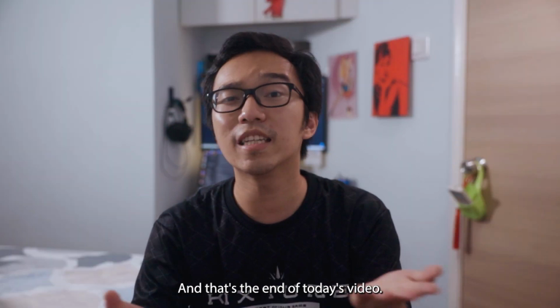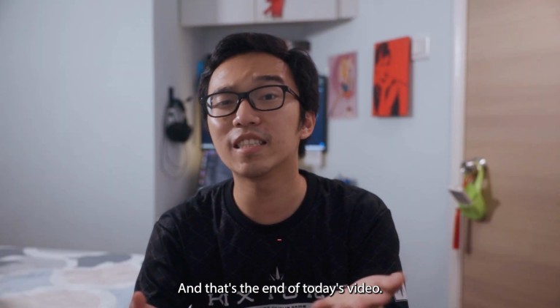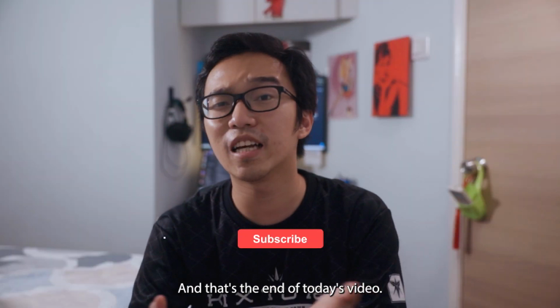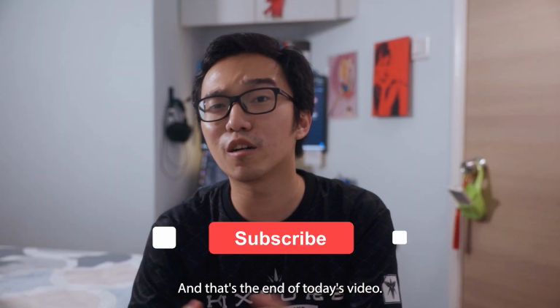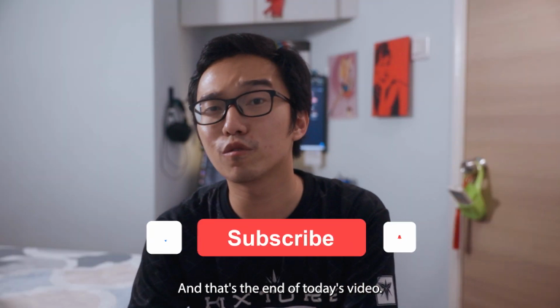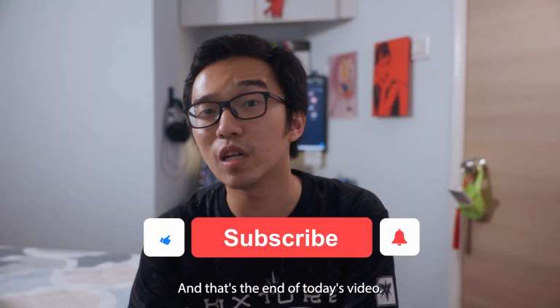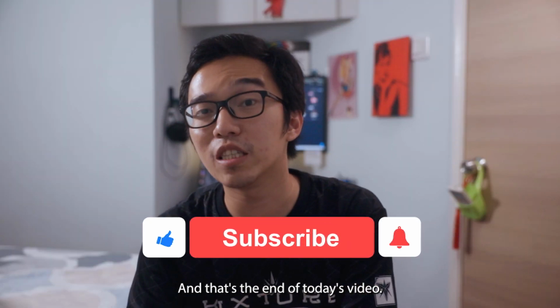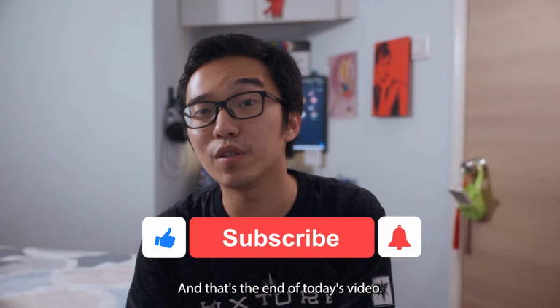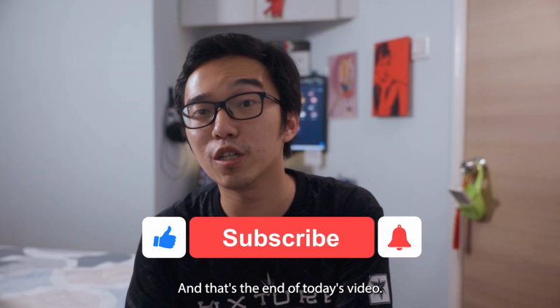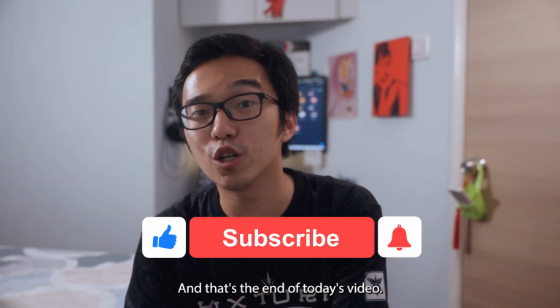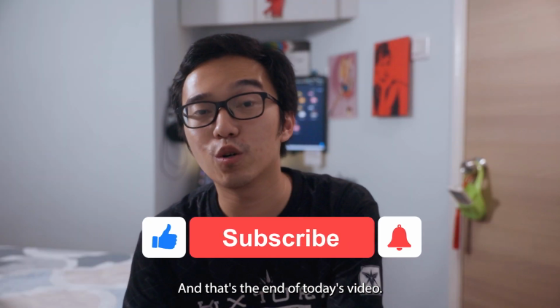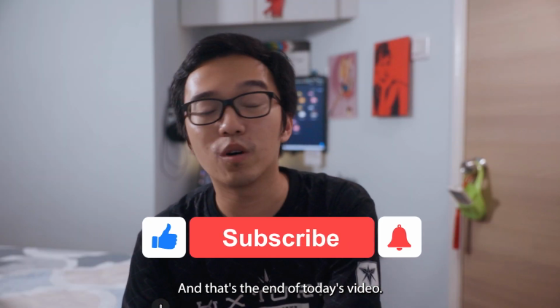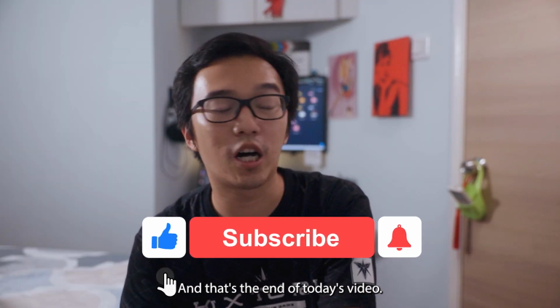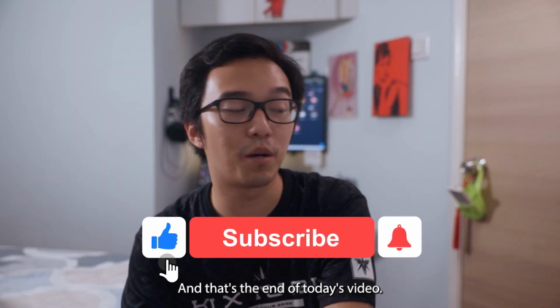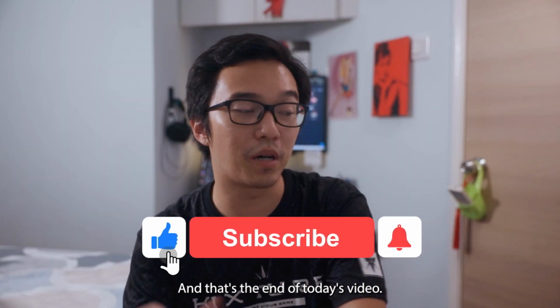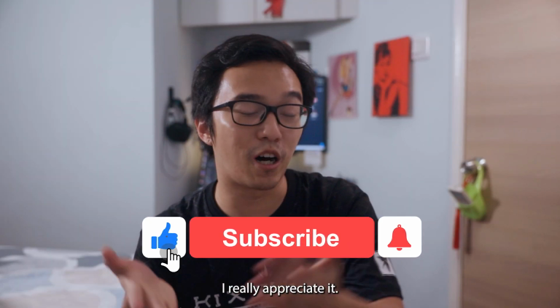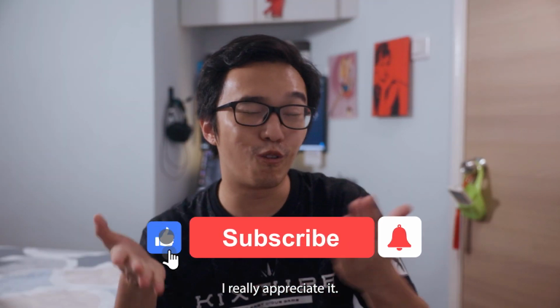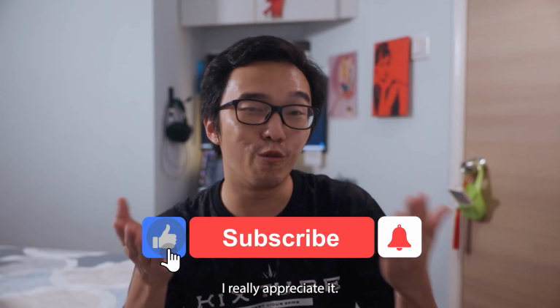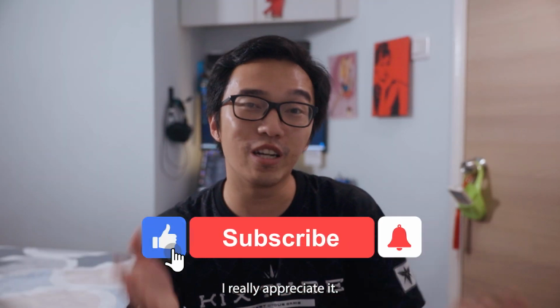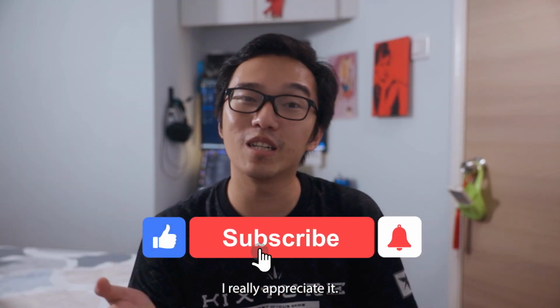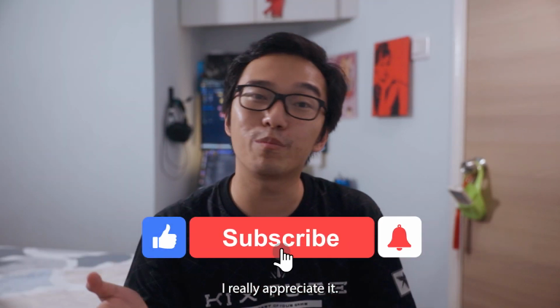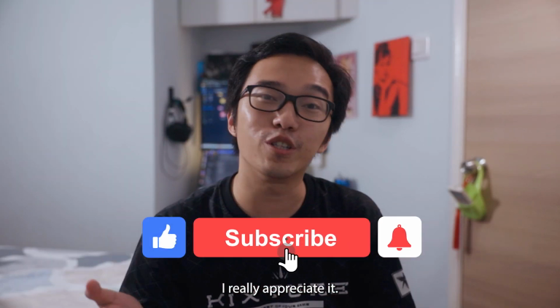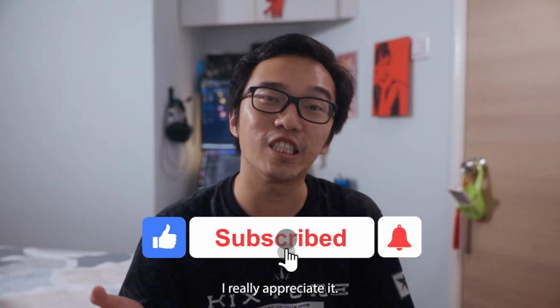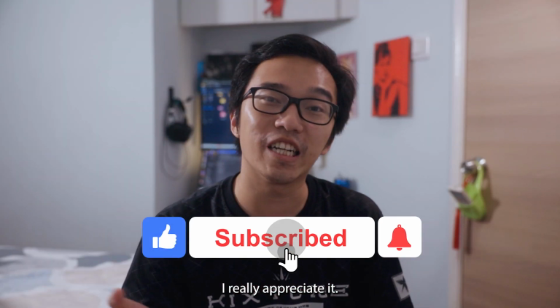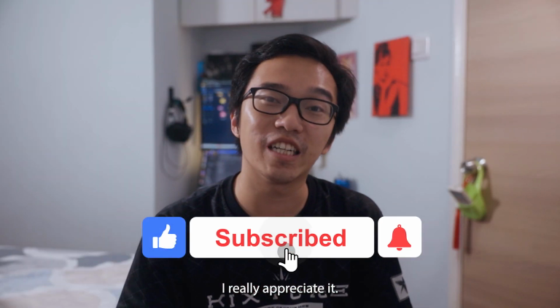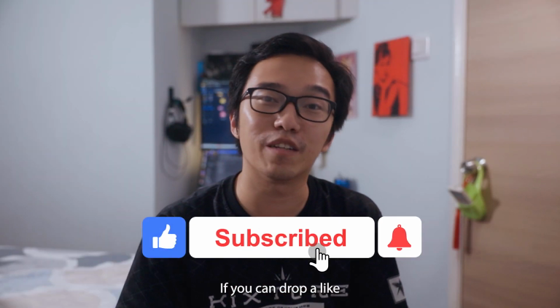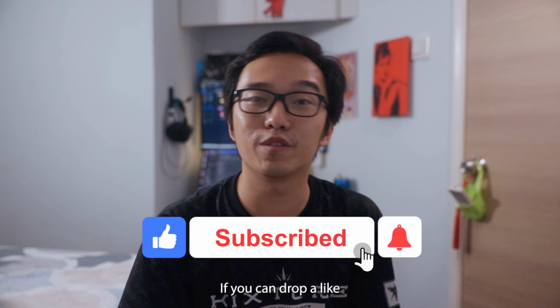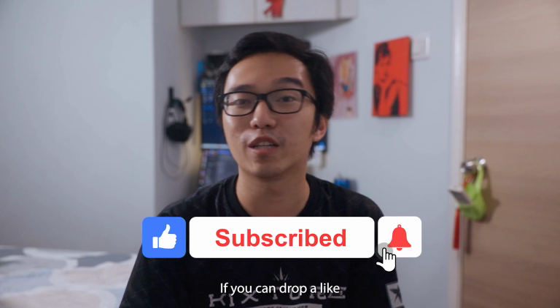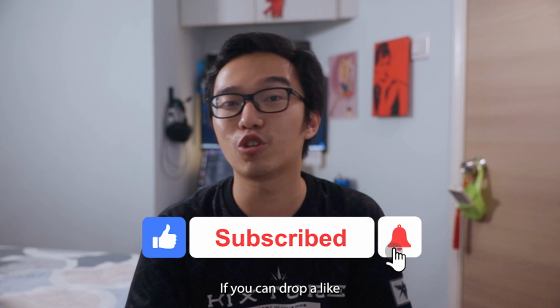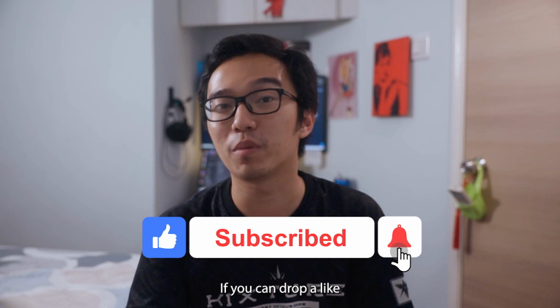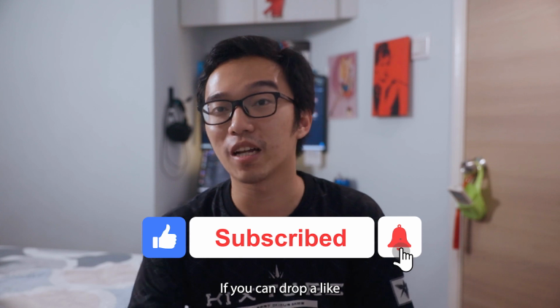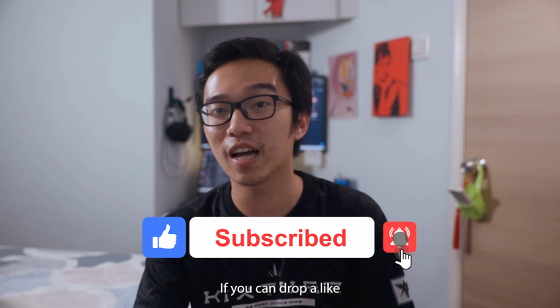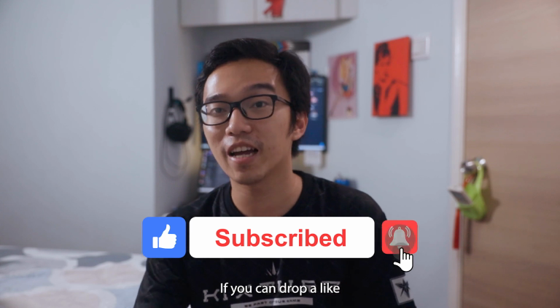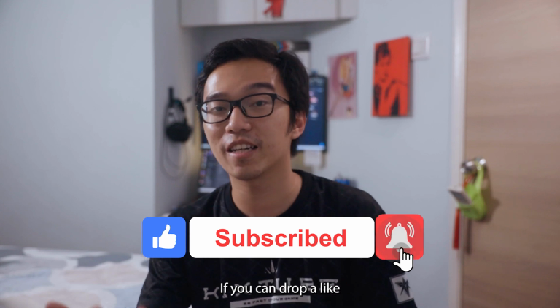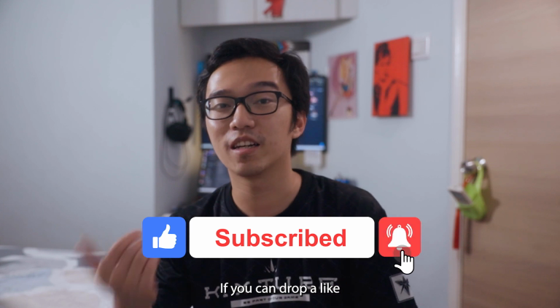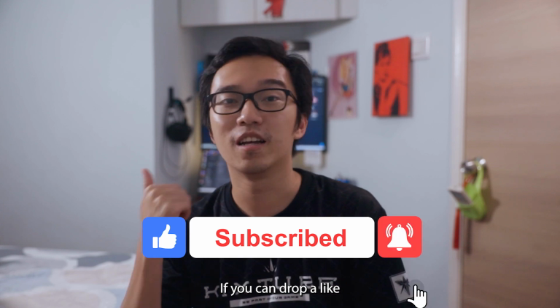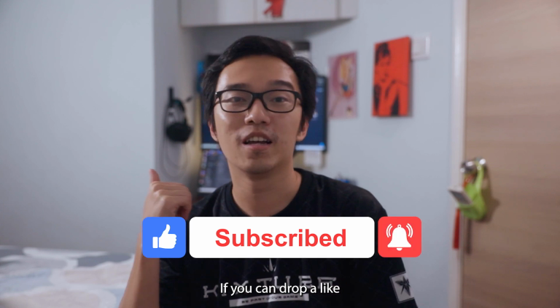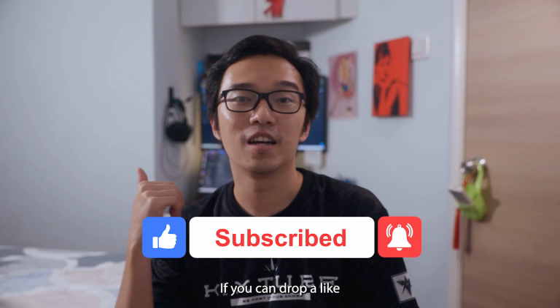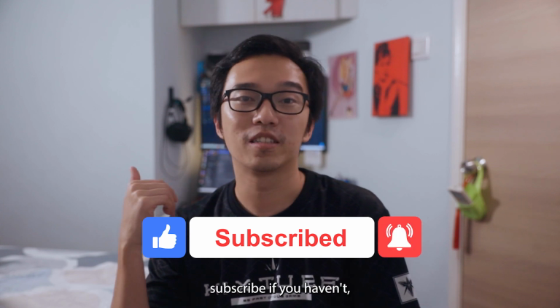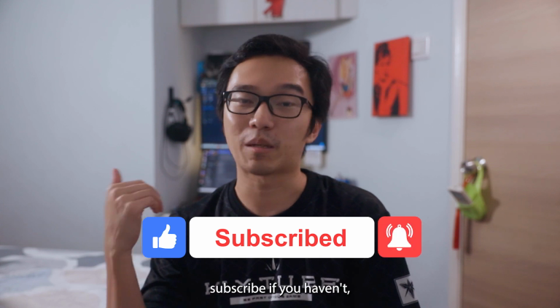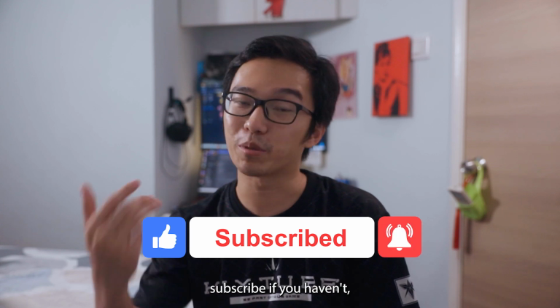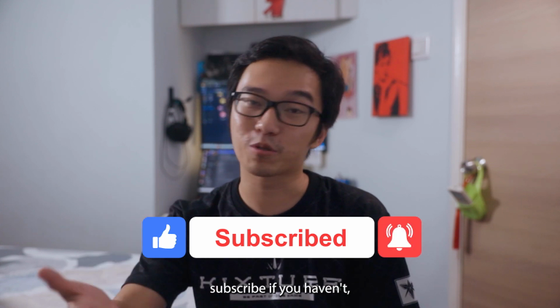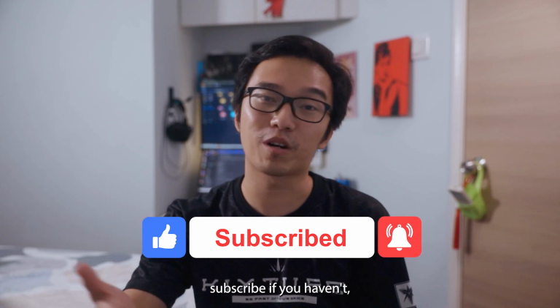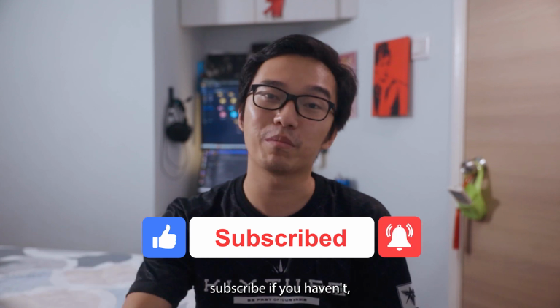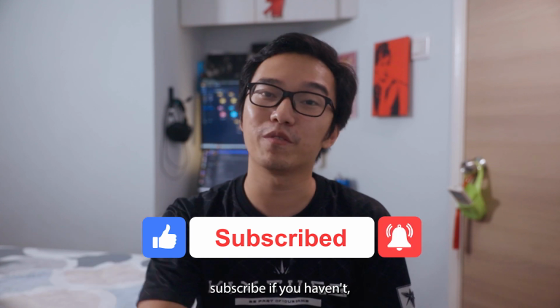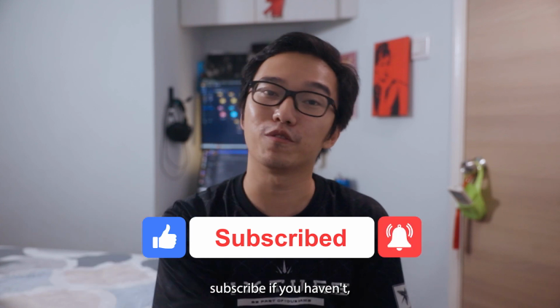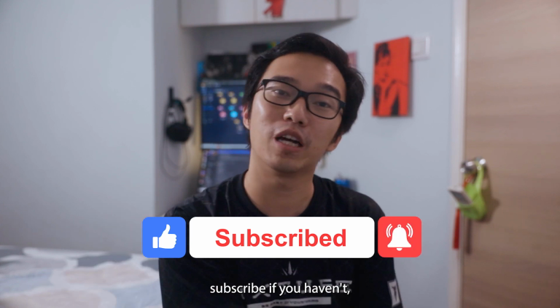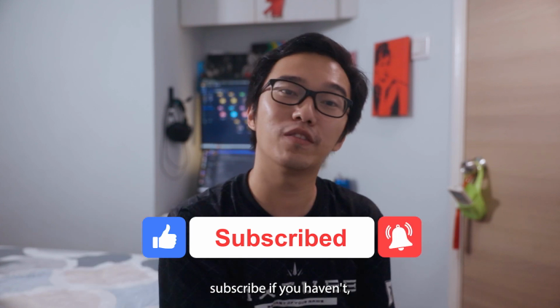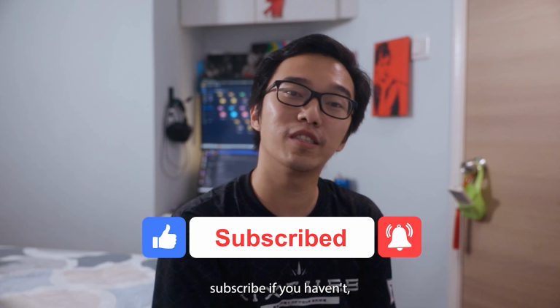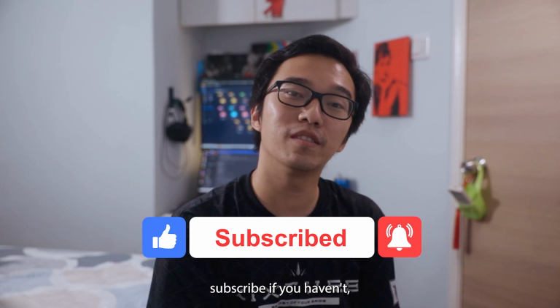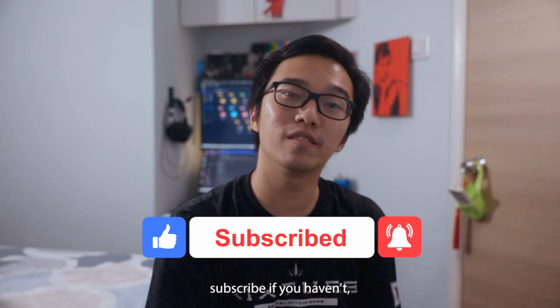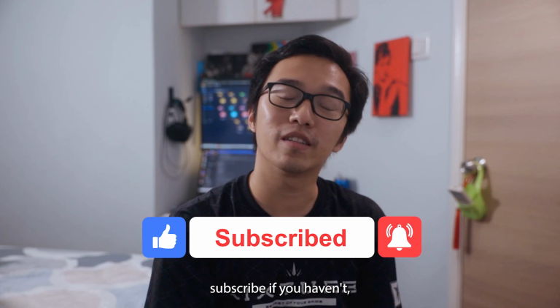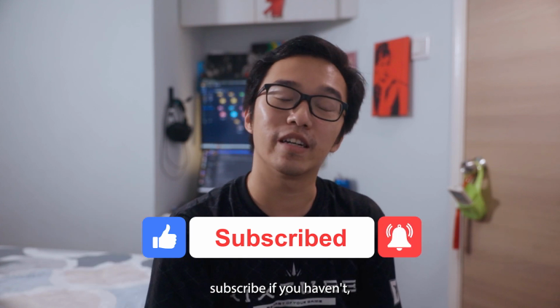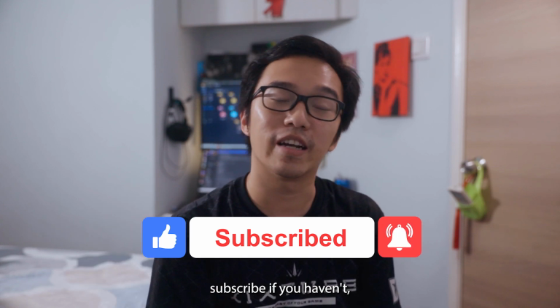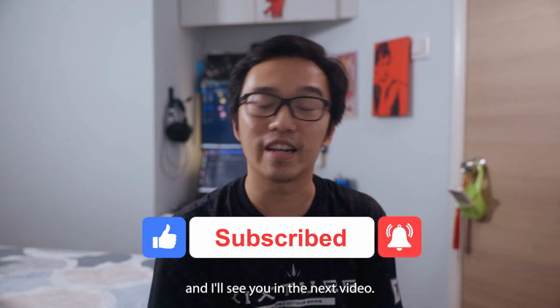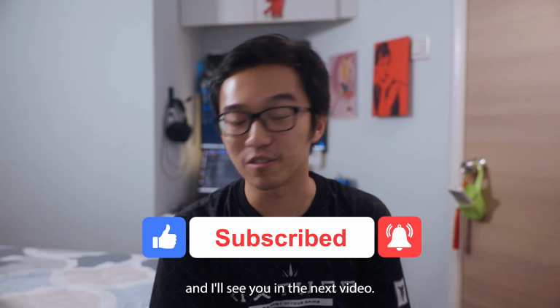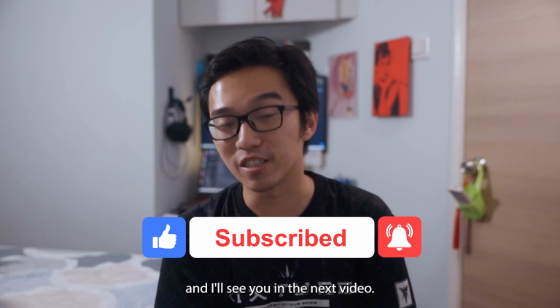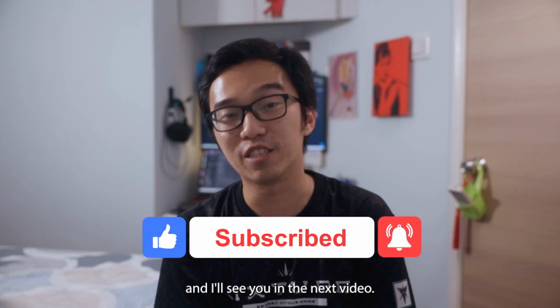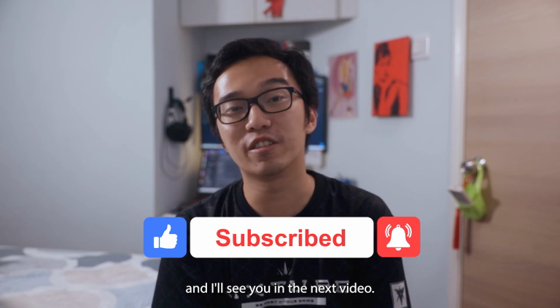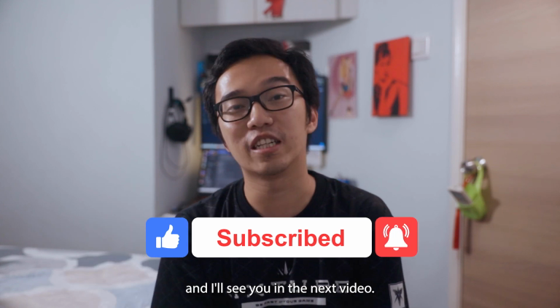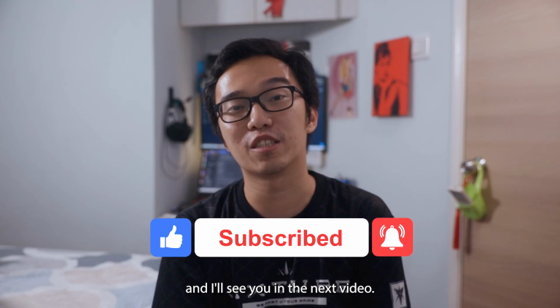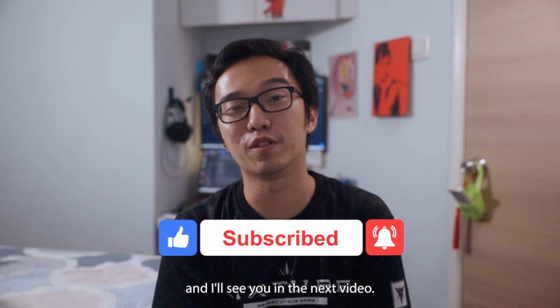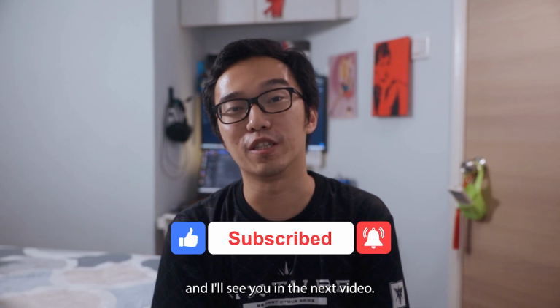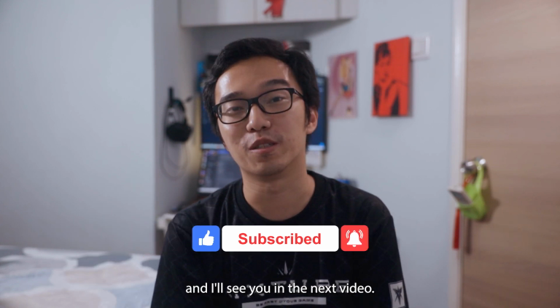And that's the end of today's video. I would really appreciate it if you can drop a like, subscribe if you haven't, and I'll see you in the next video.